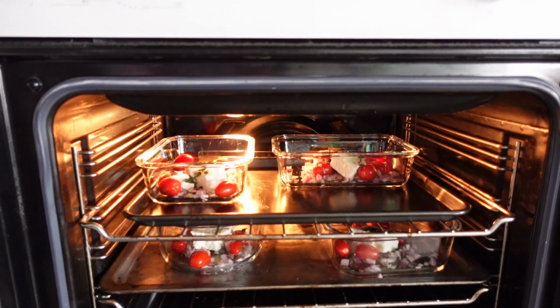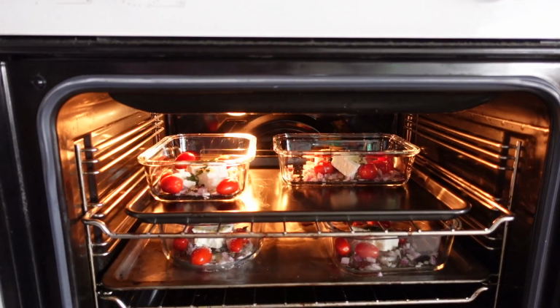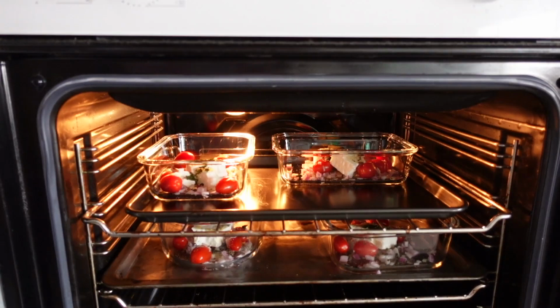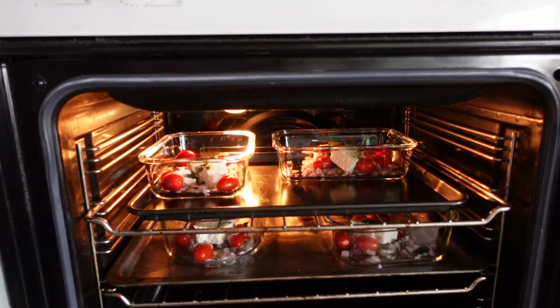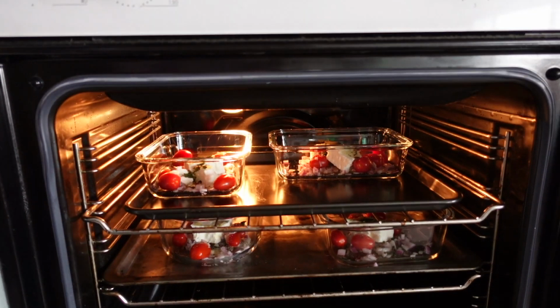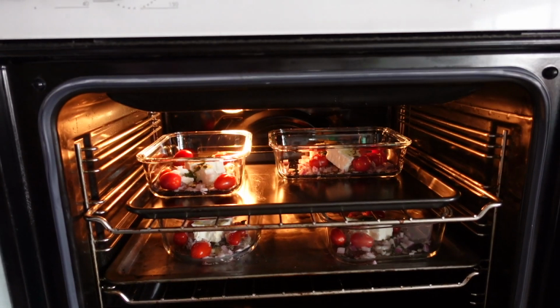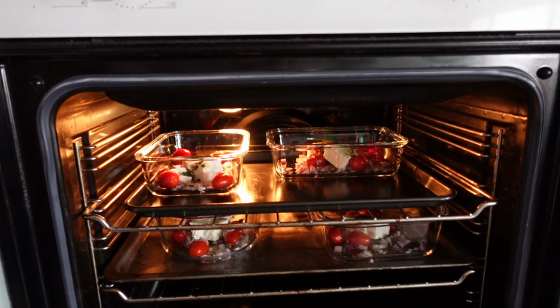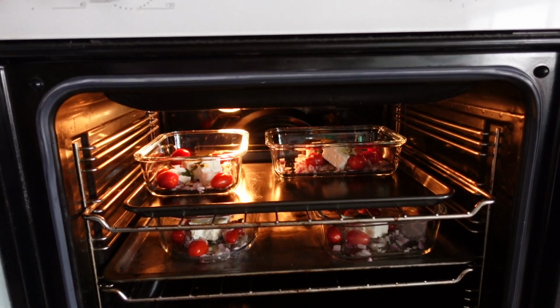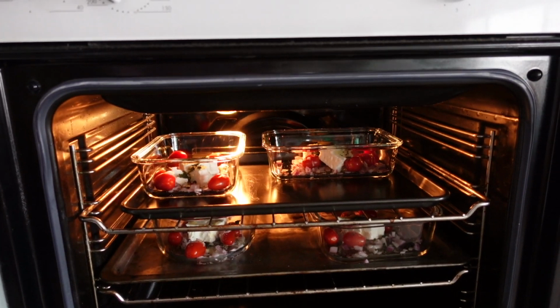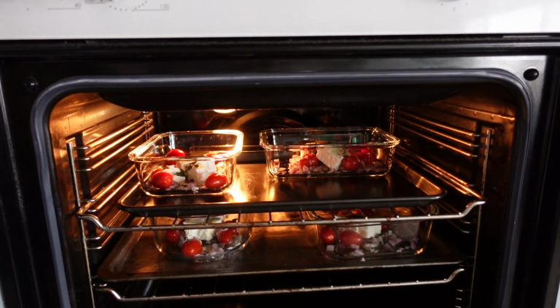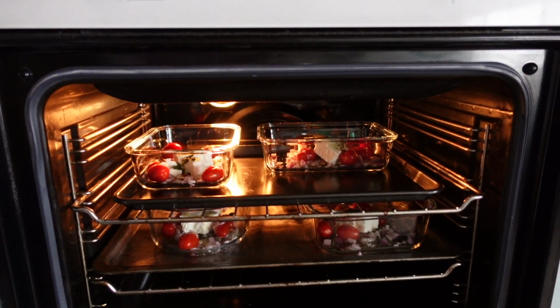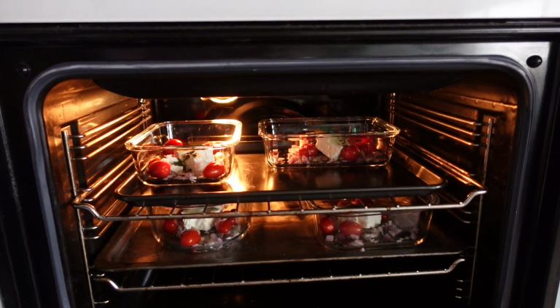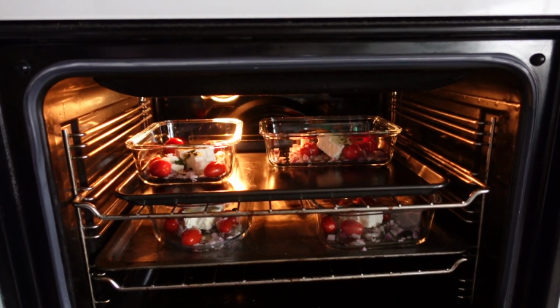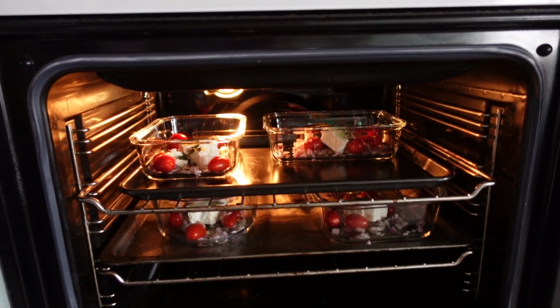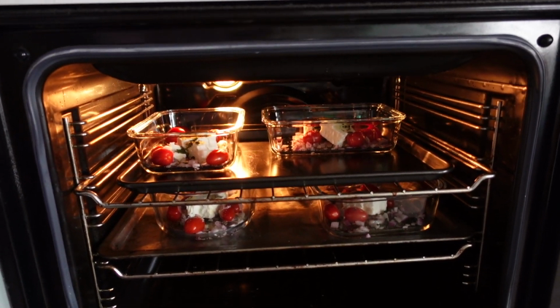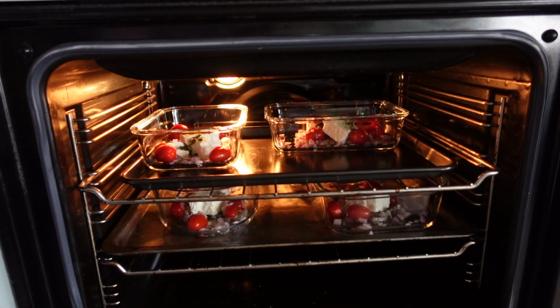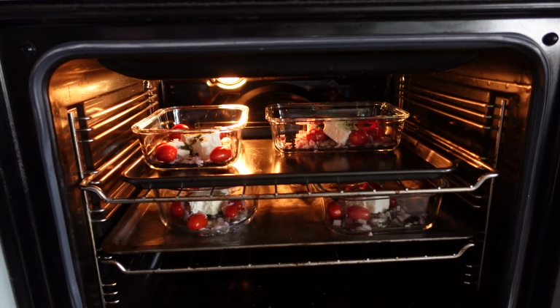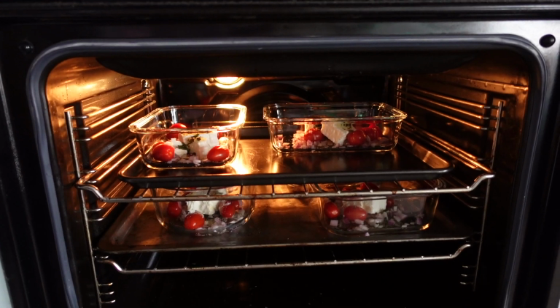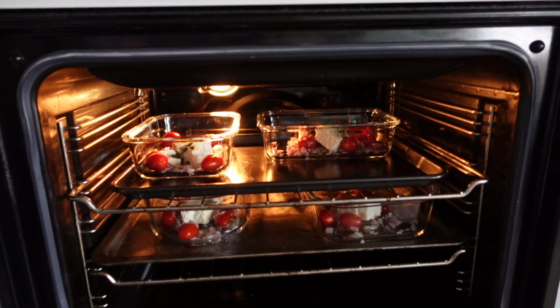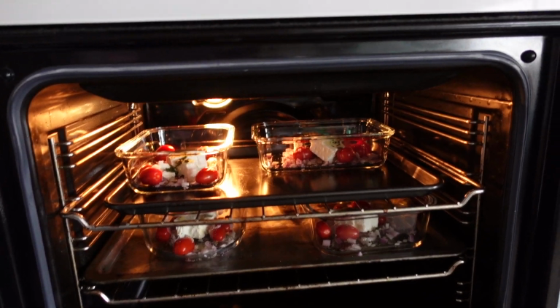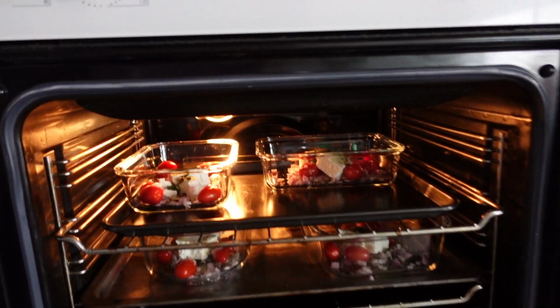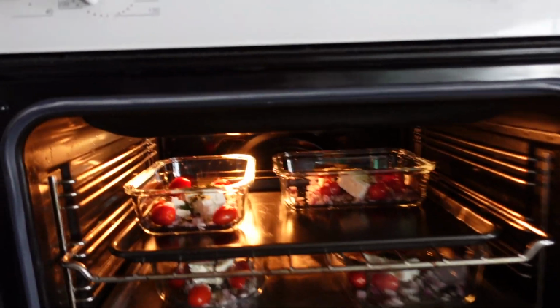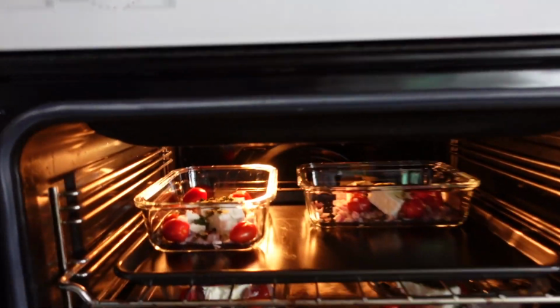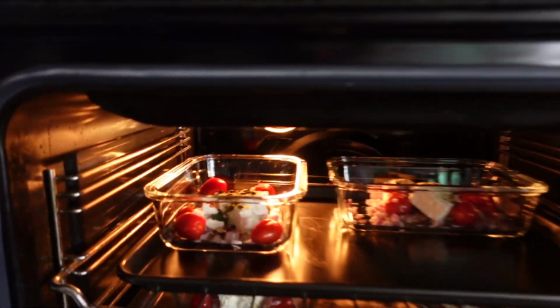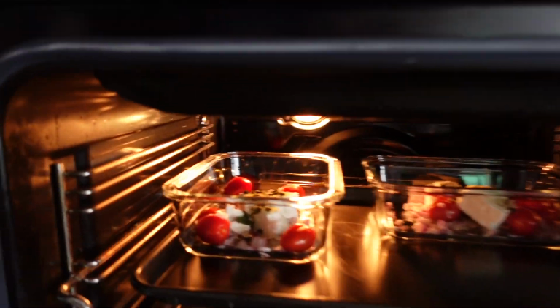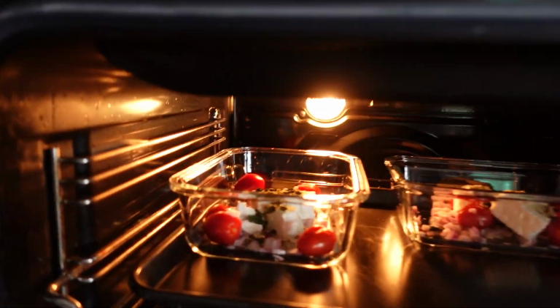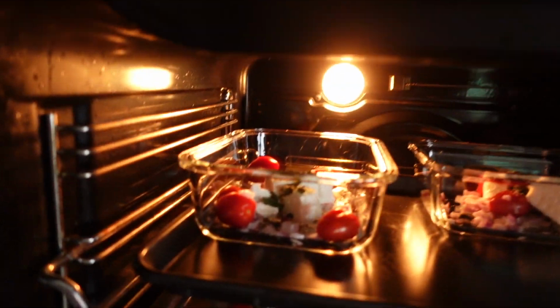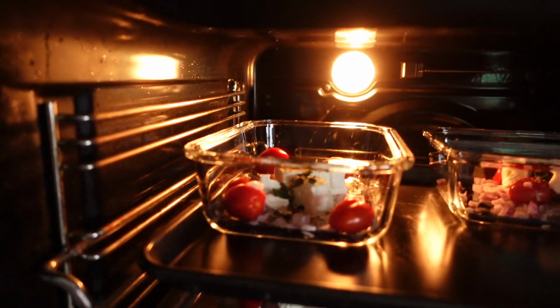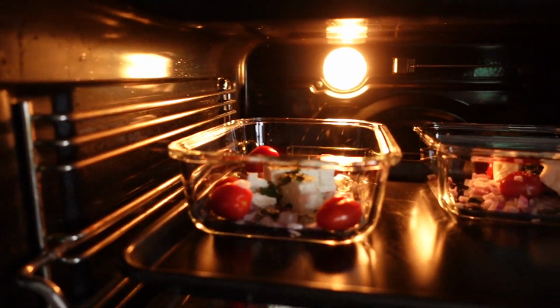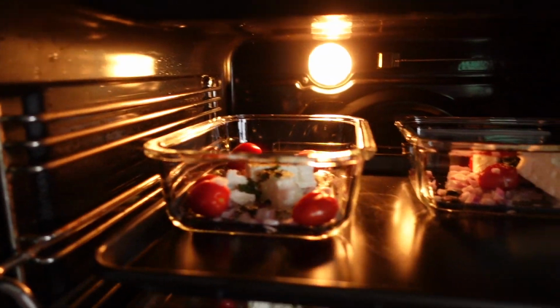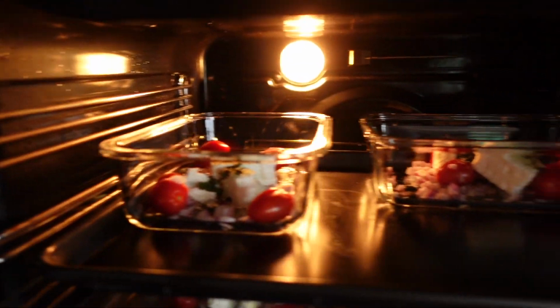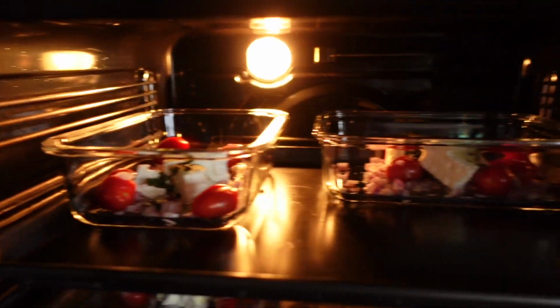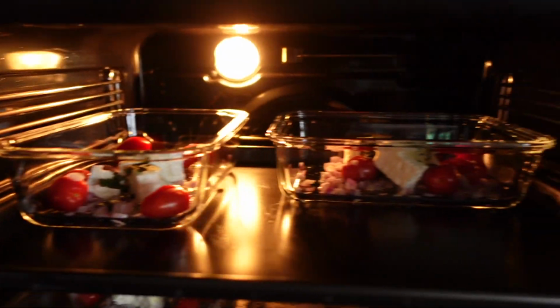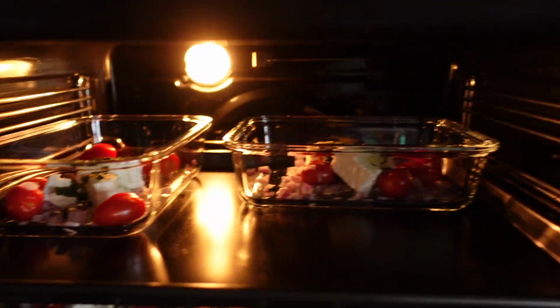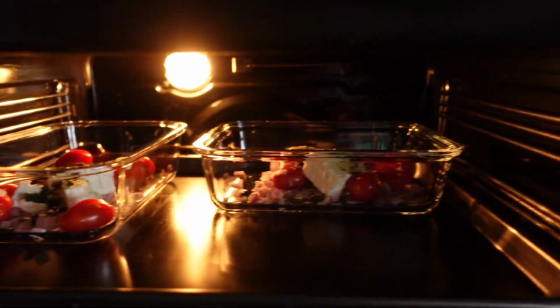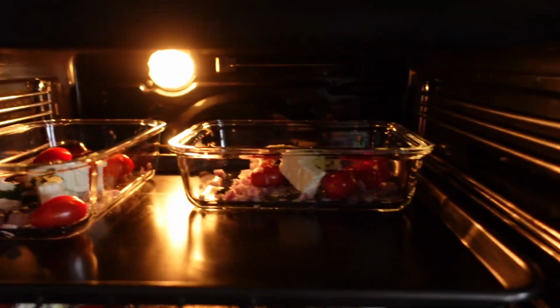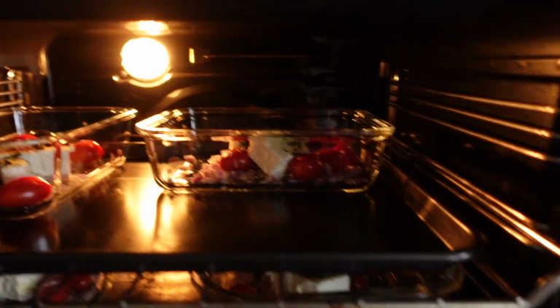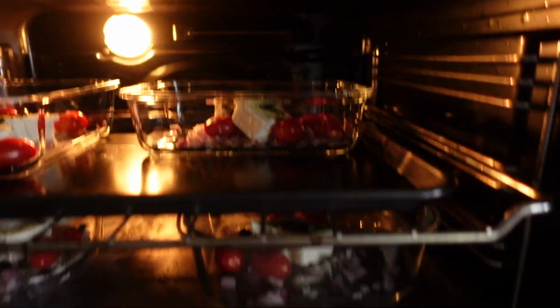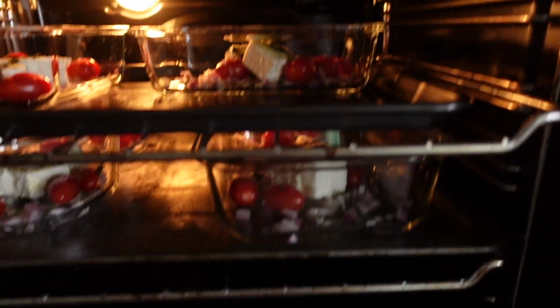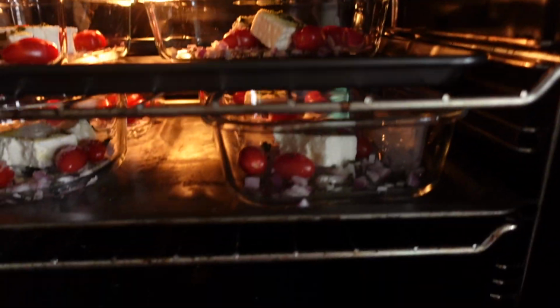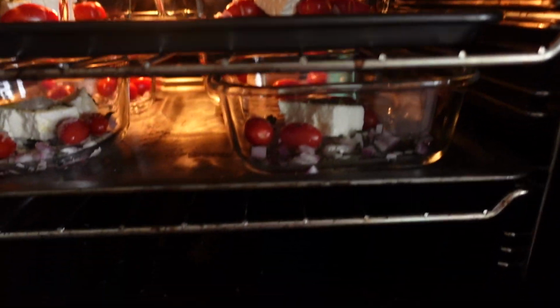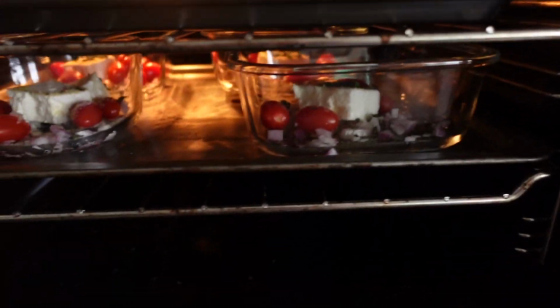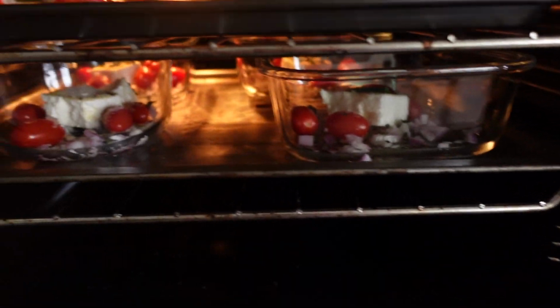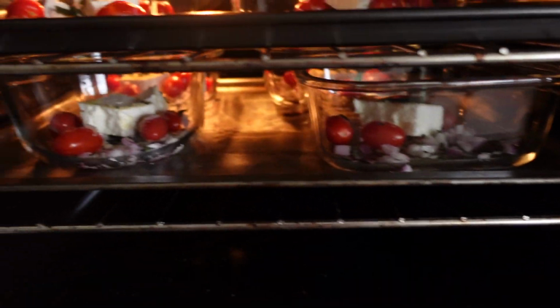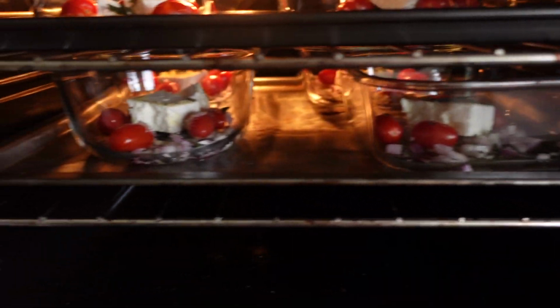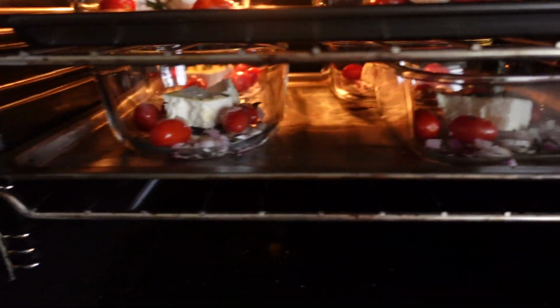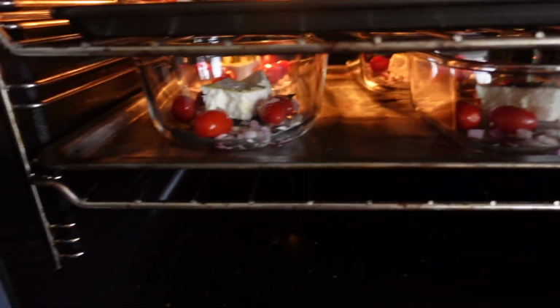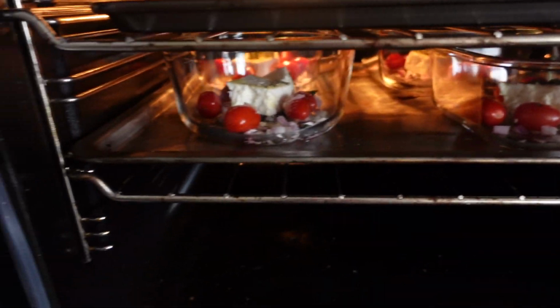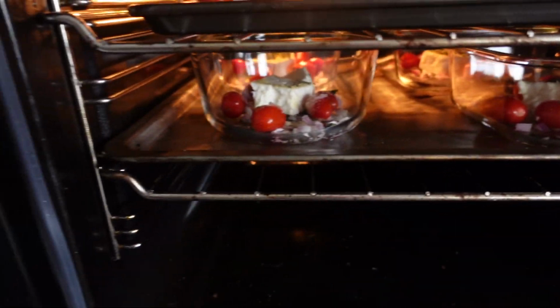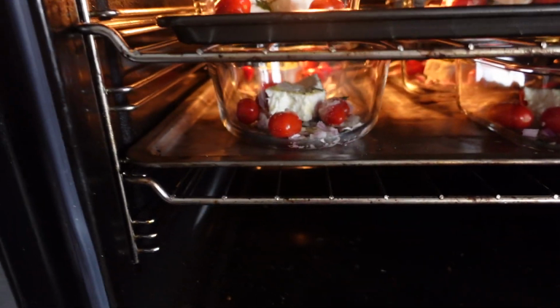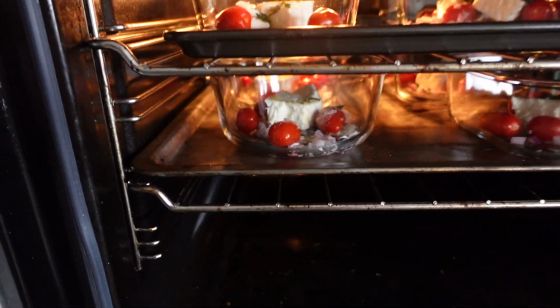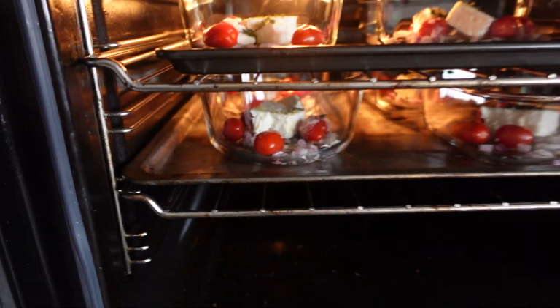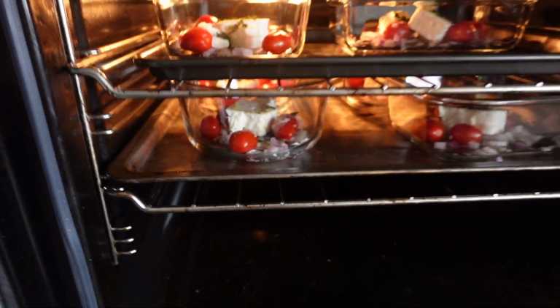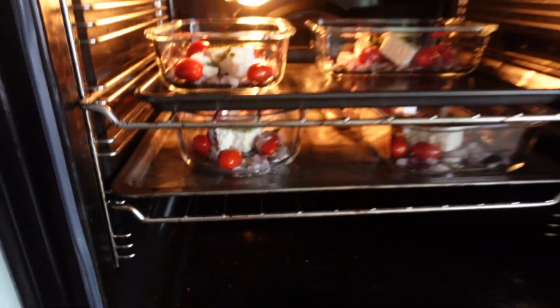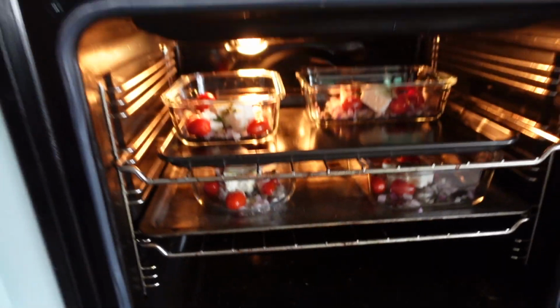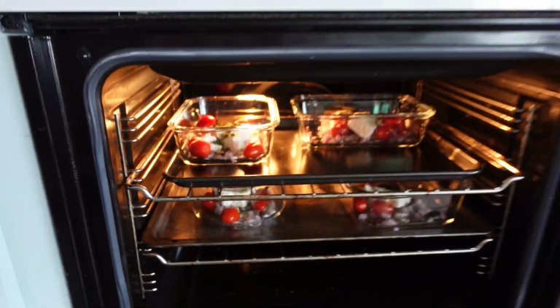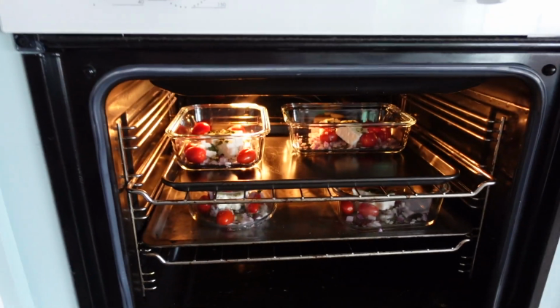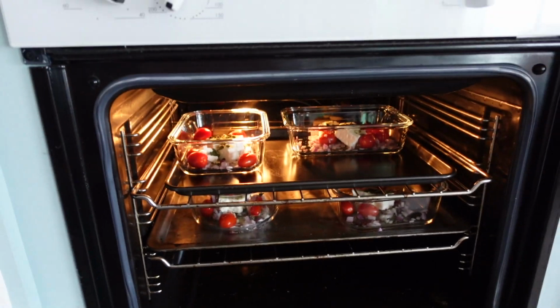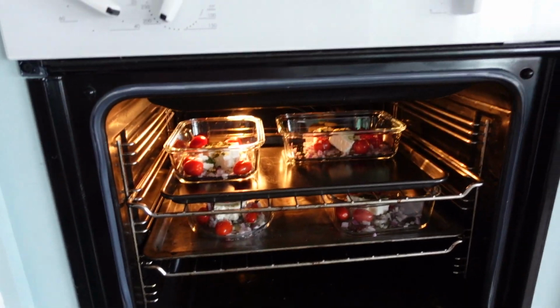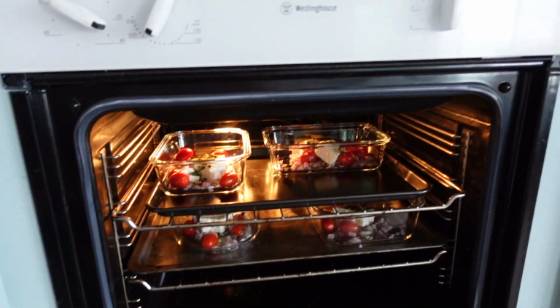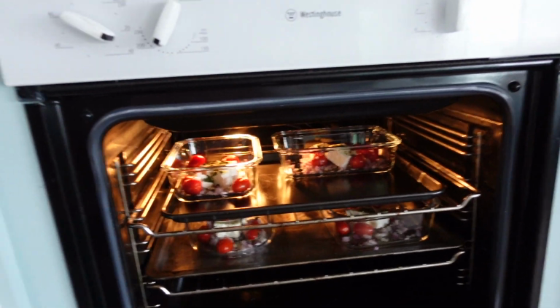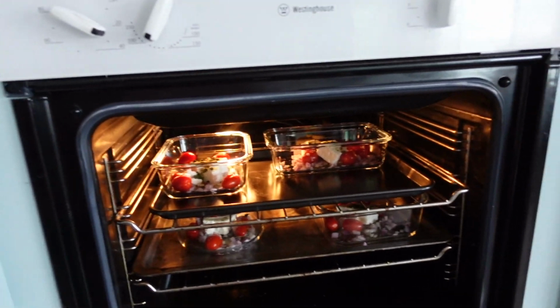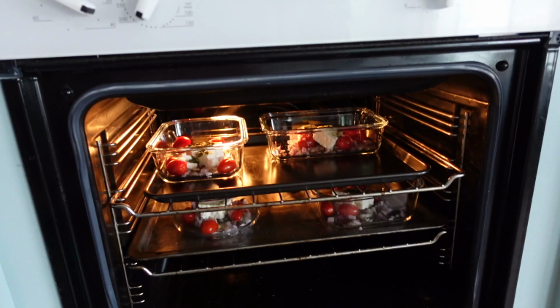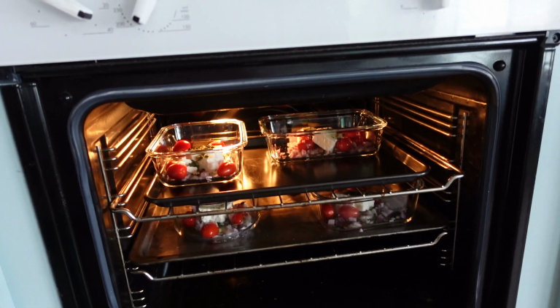Just putting these ones in there to cook for about 20 minutes. We'll get them out.